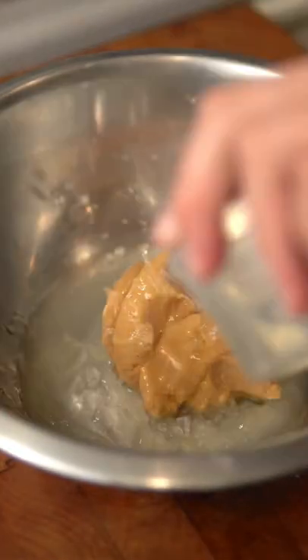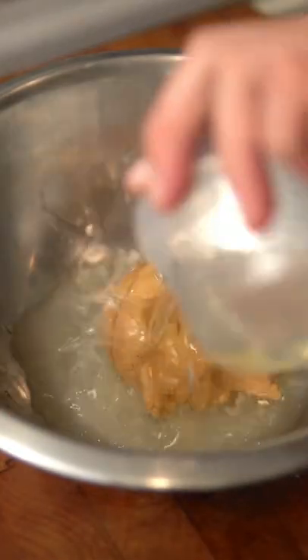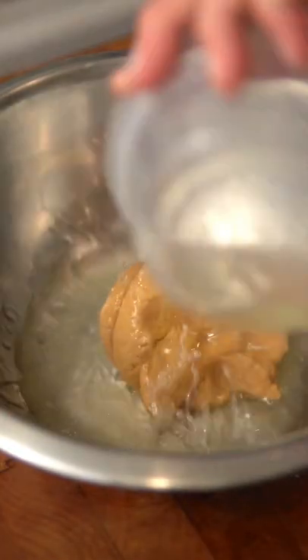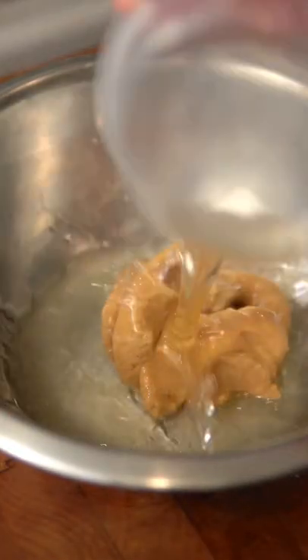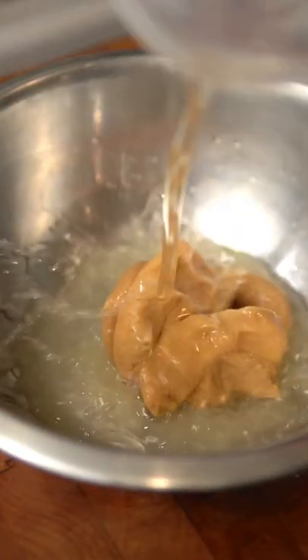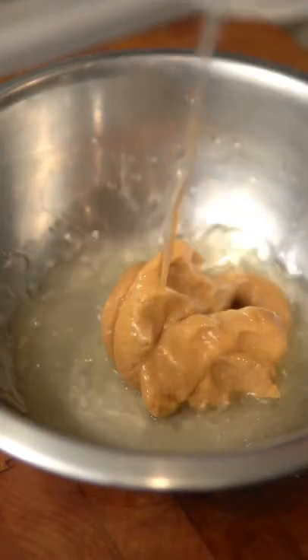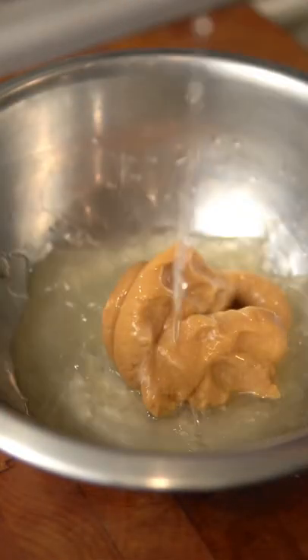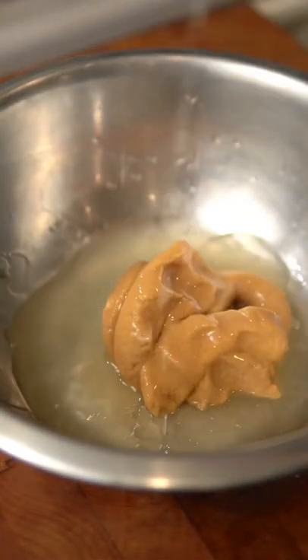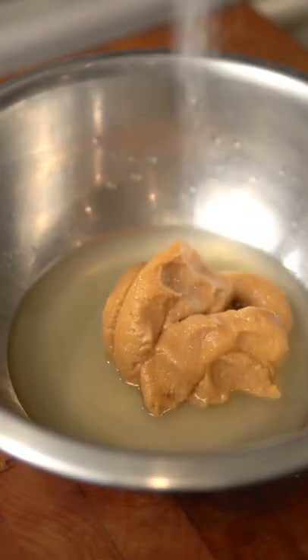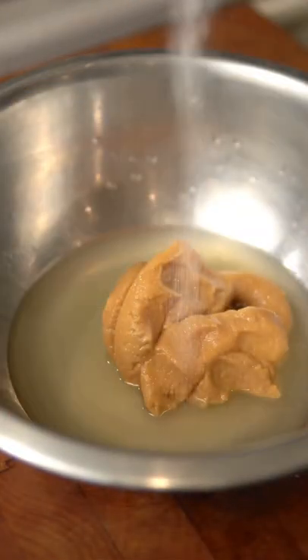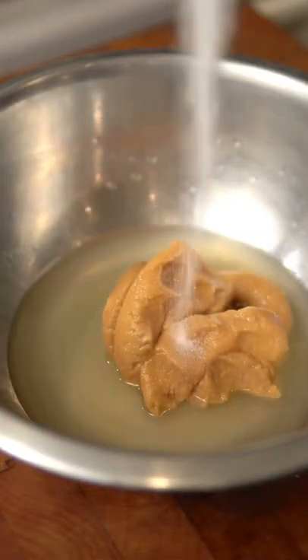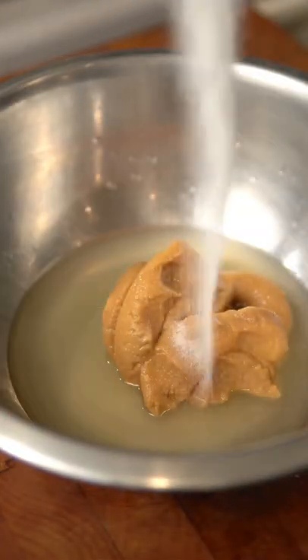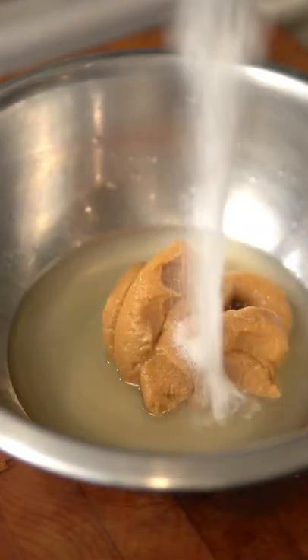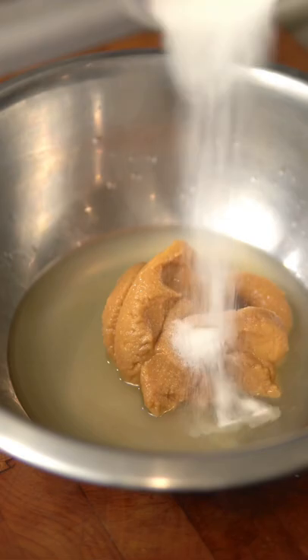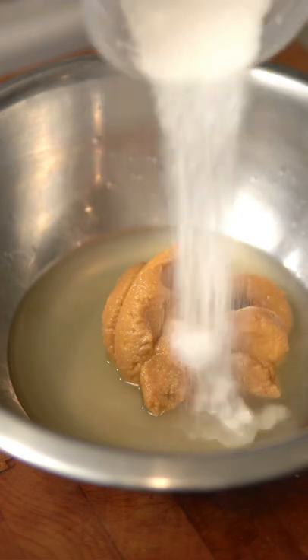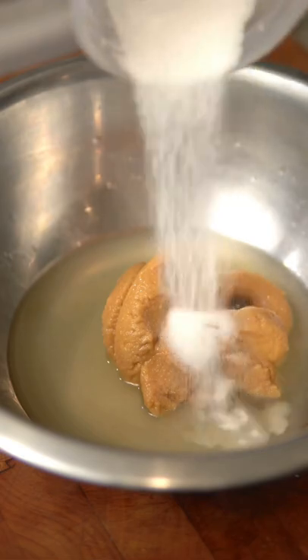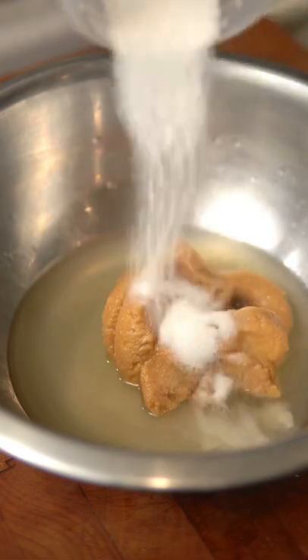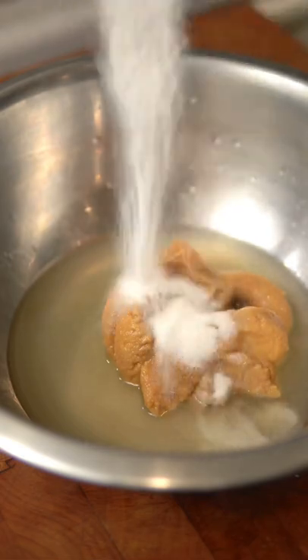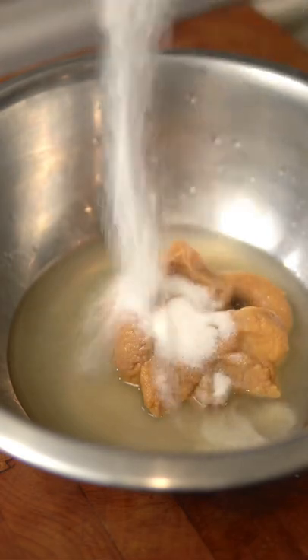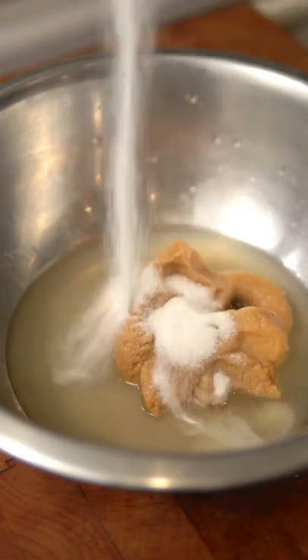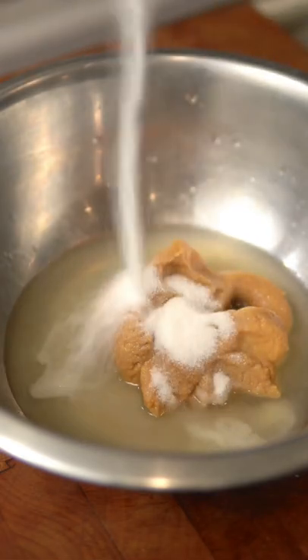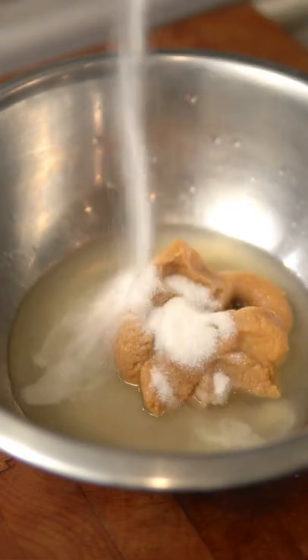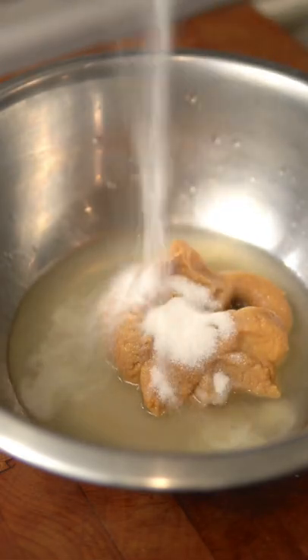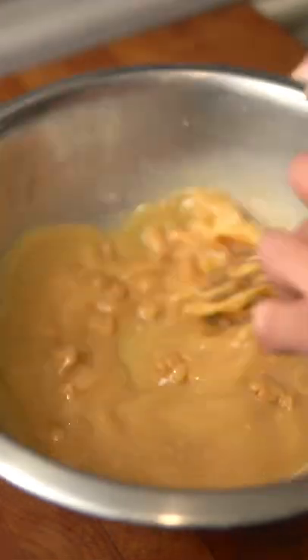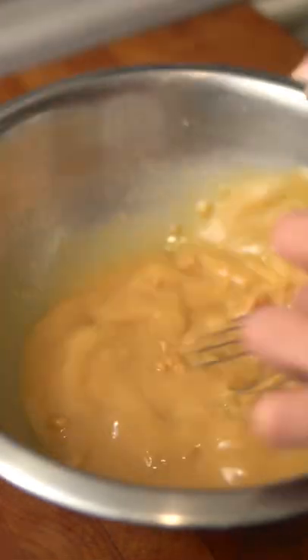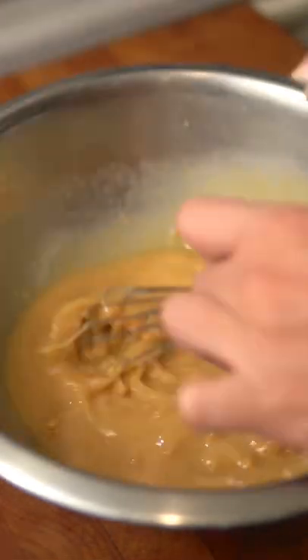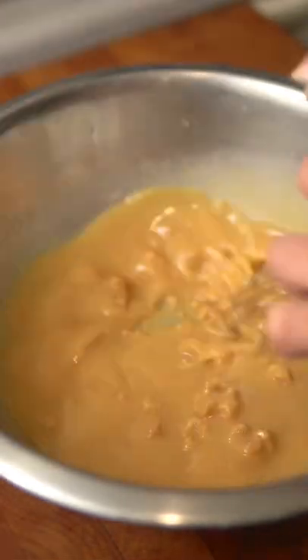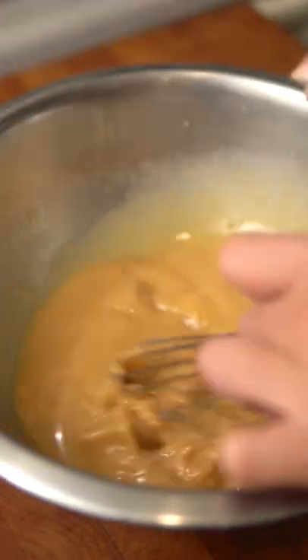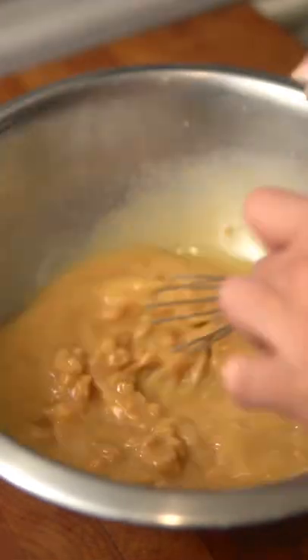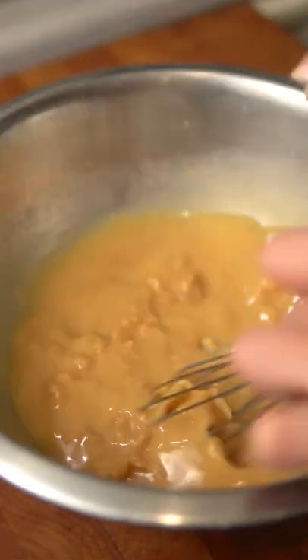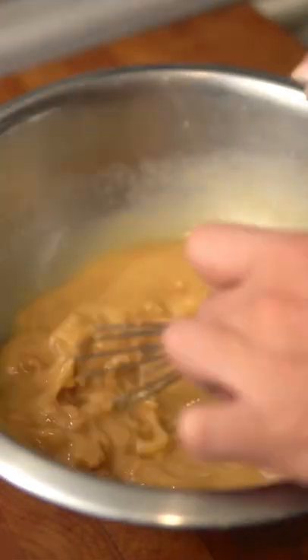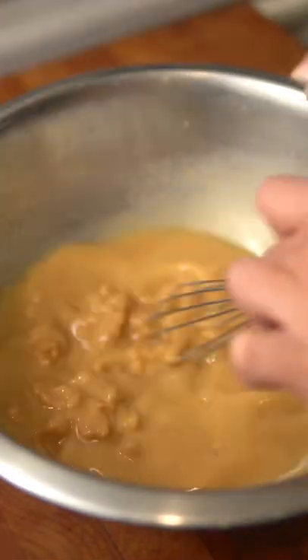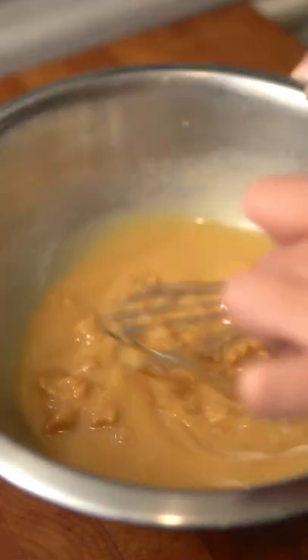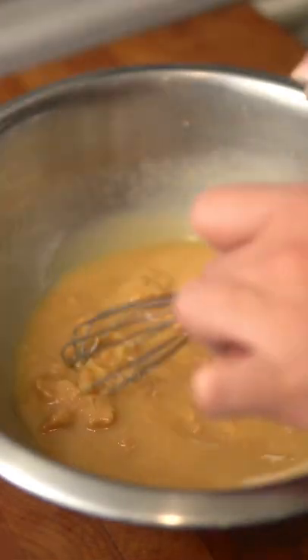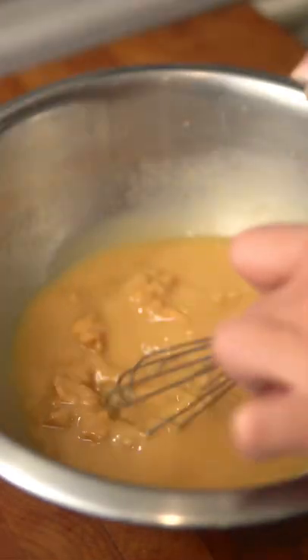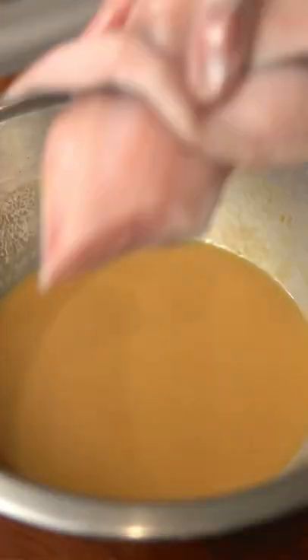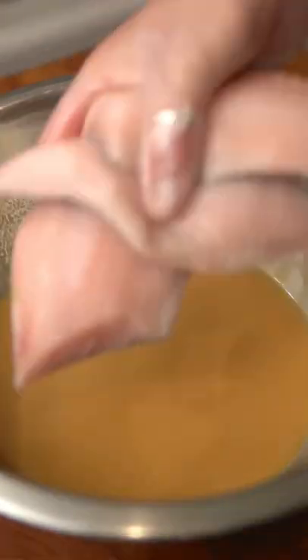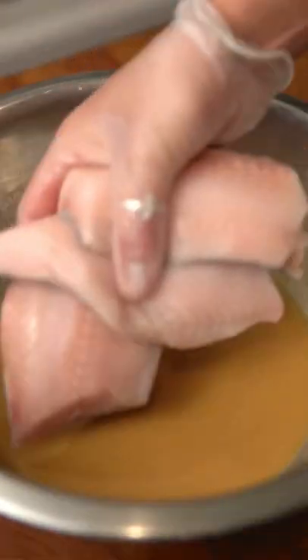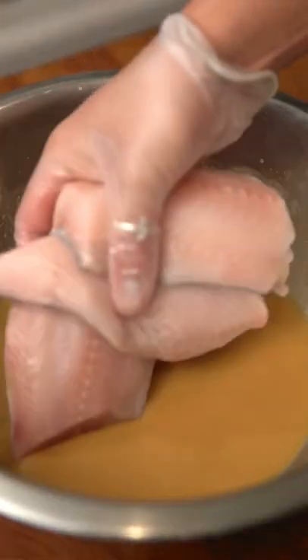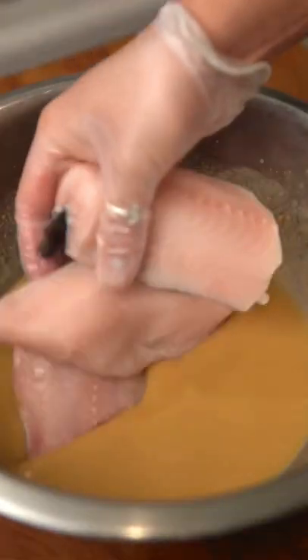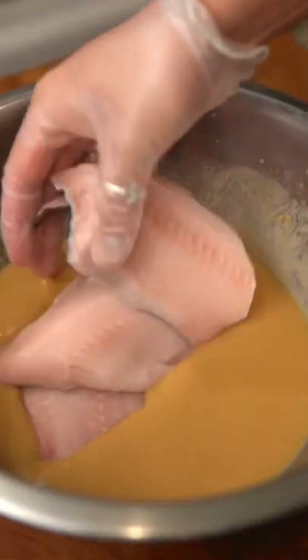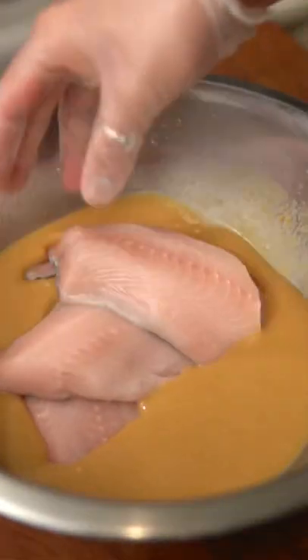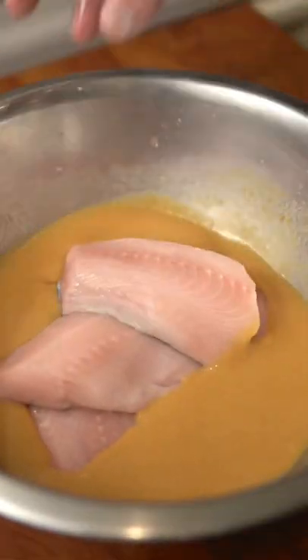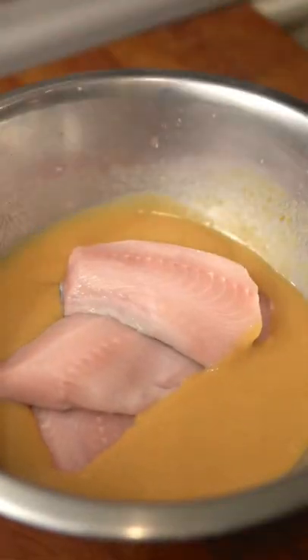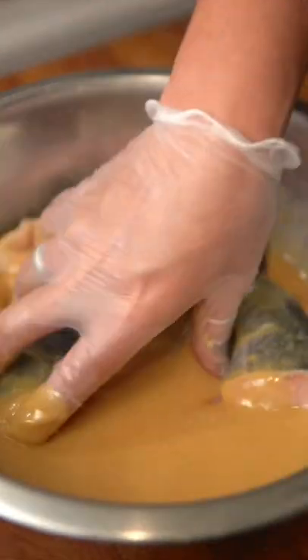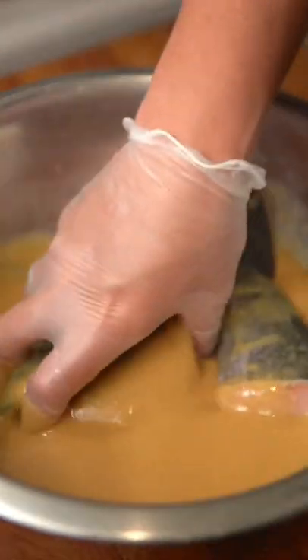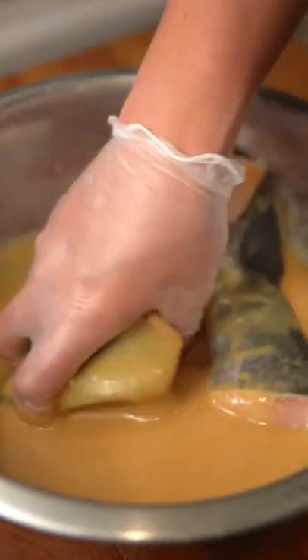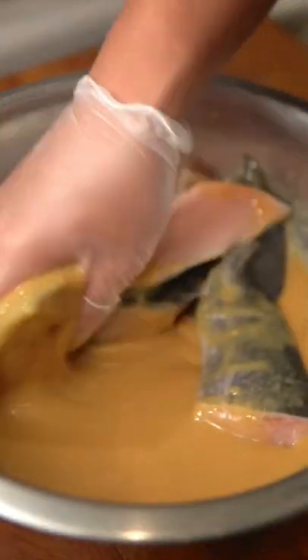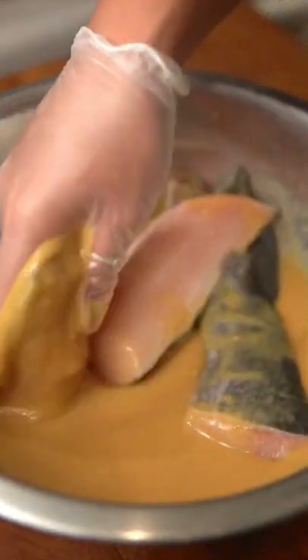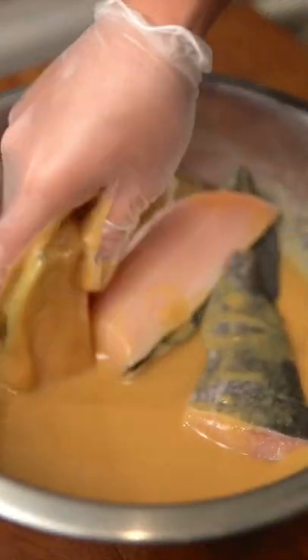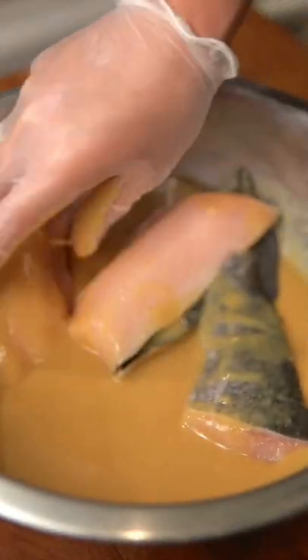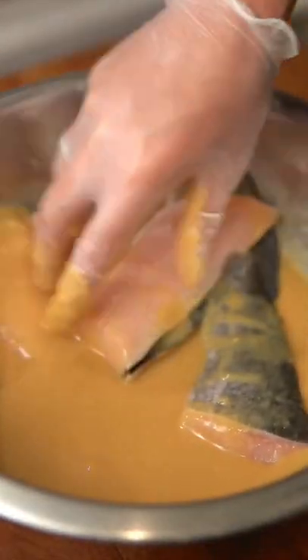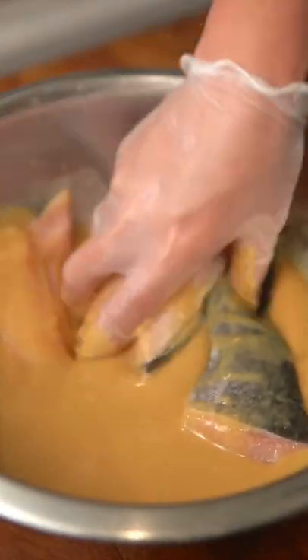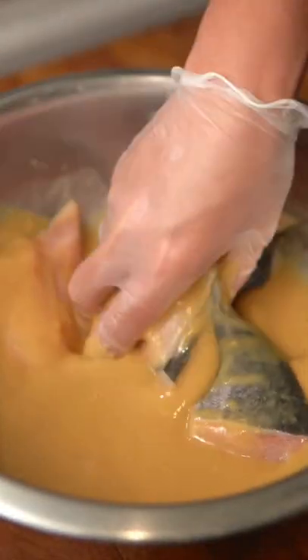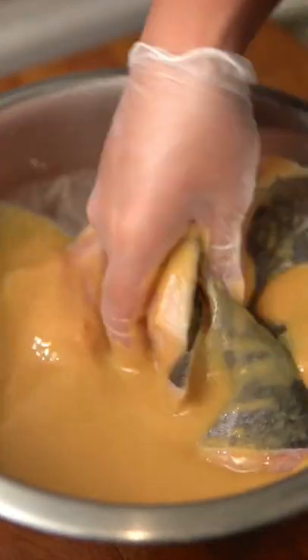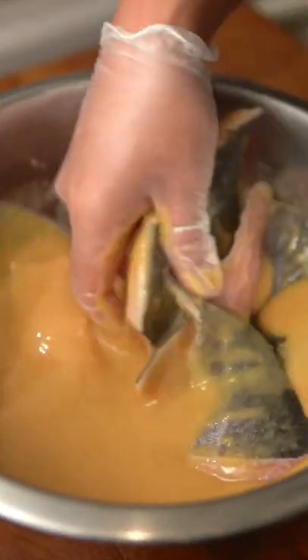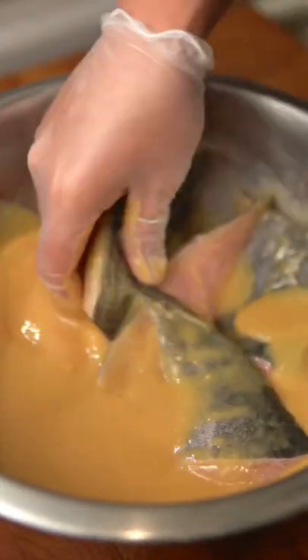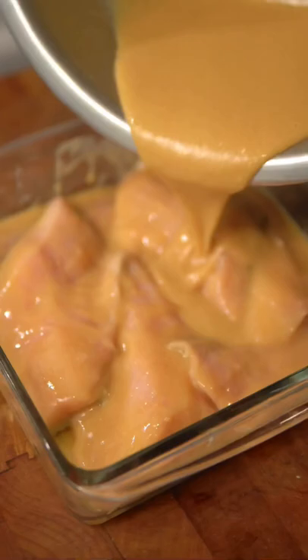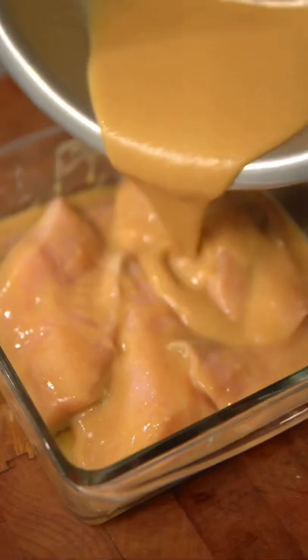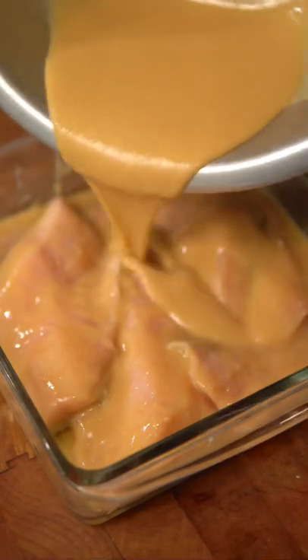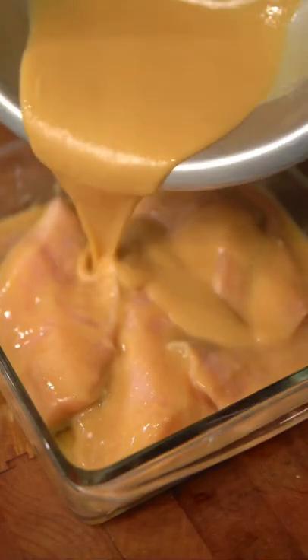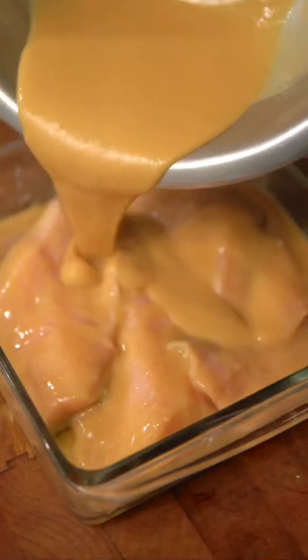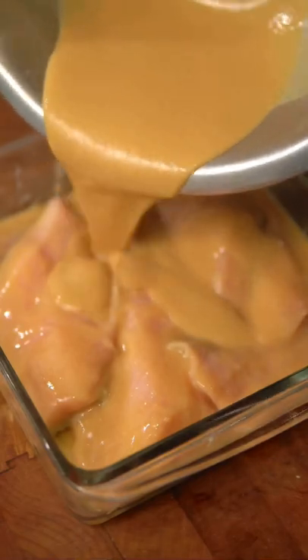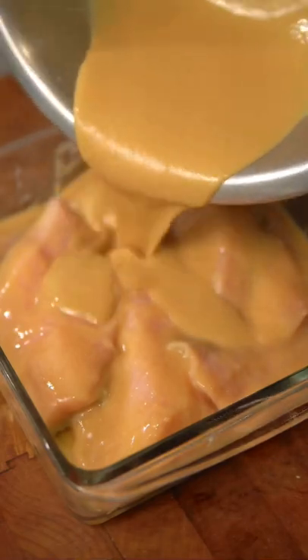Now combine white miso paste, sake, mirin, and sugar, and let that marinade with the fish for at least two days — and three days for best results.